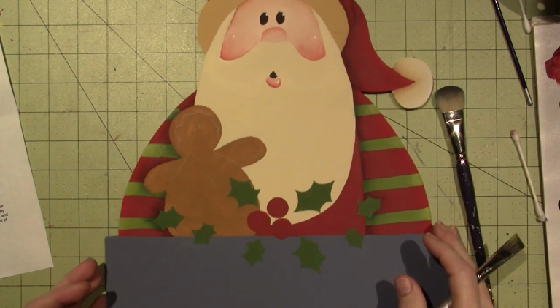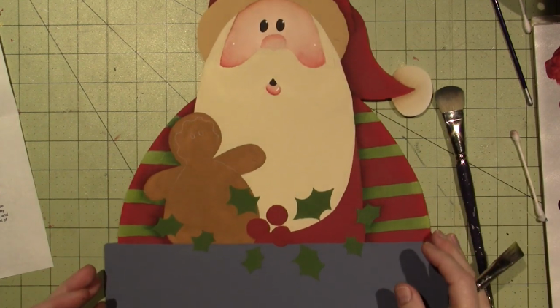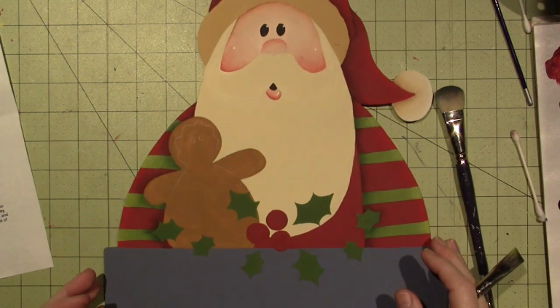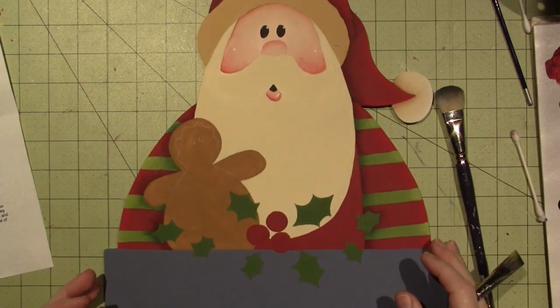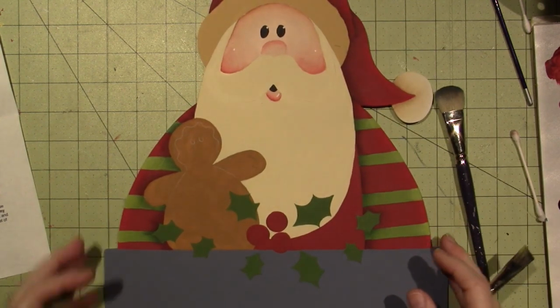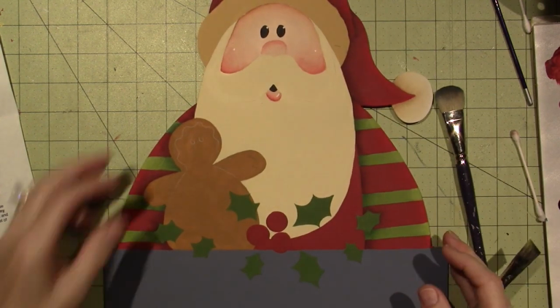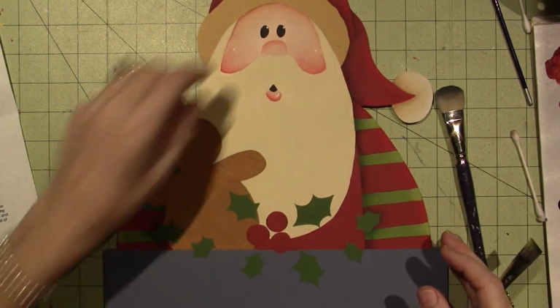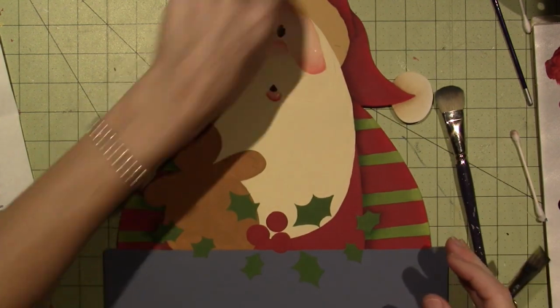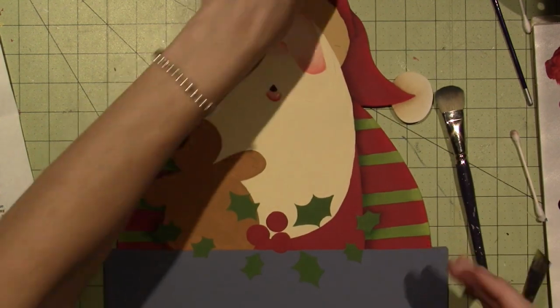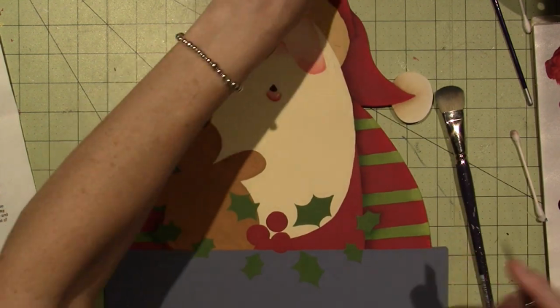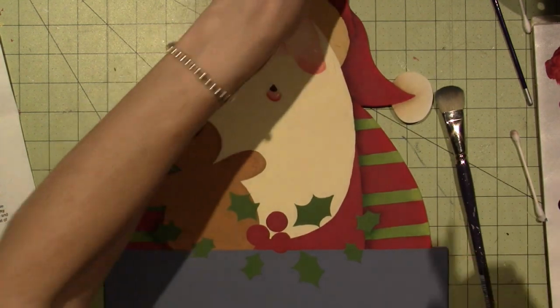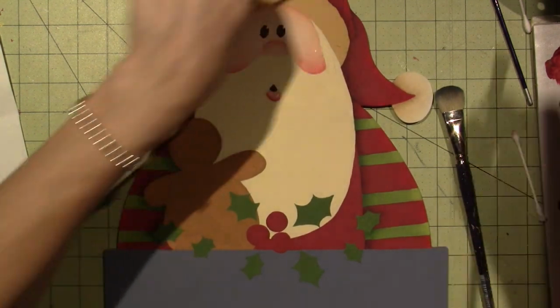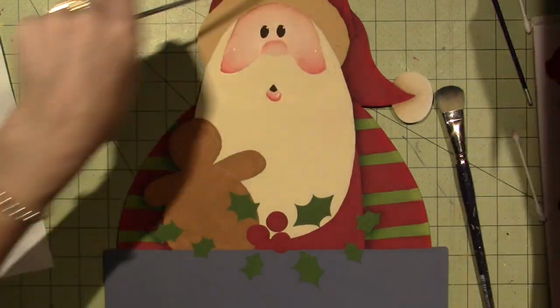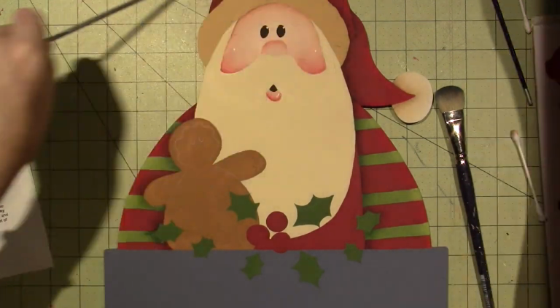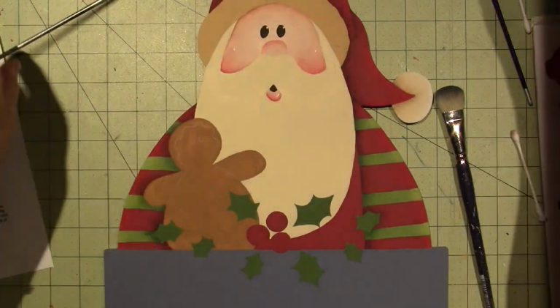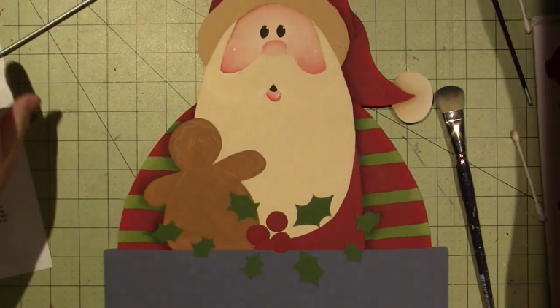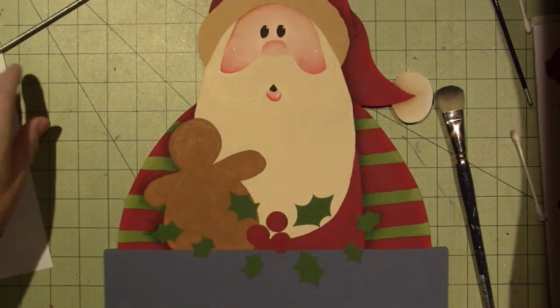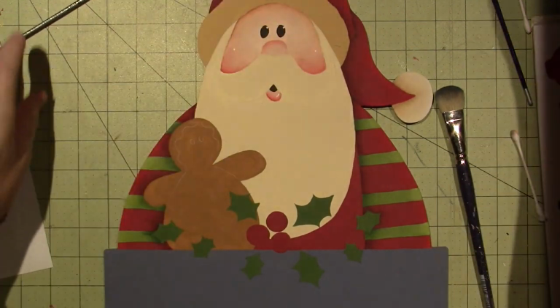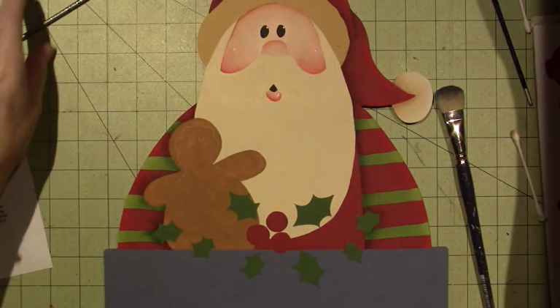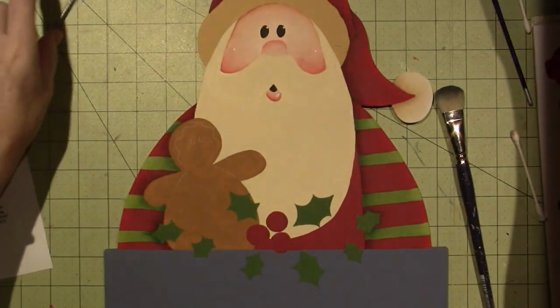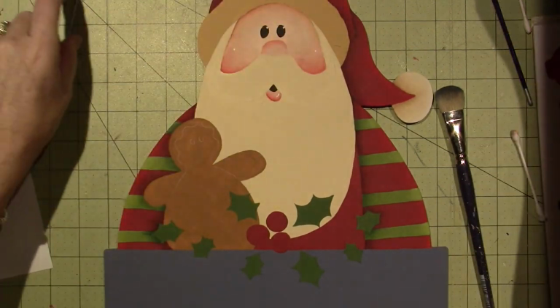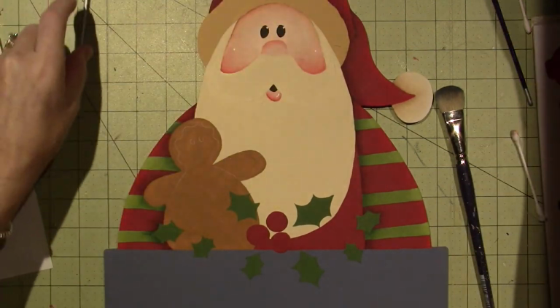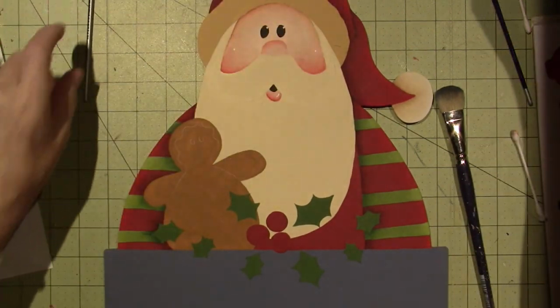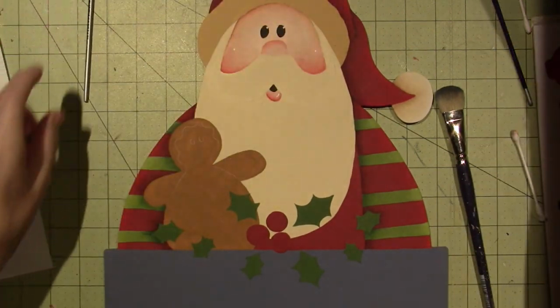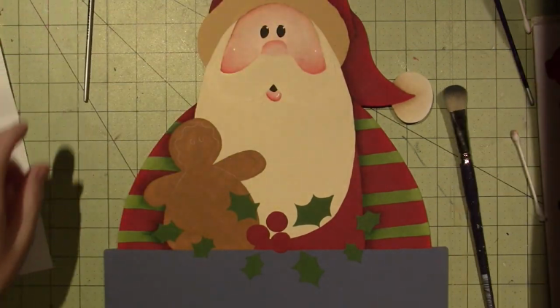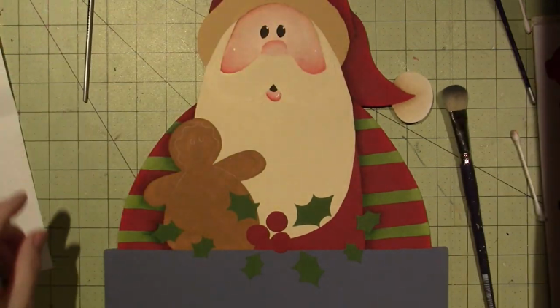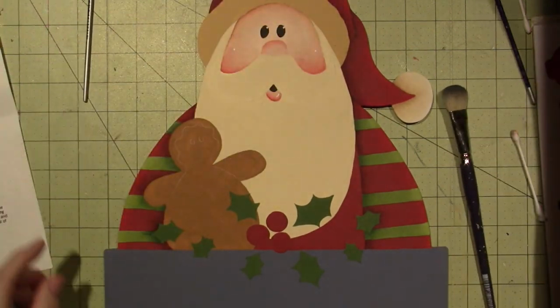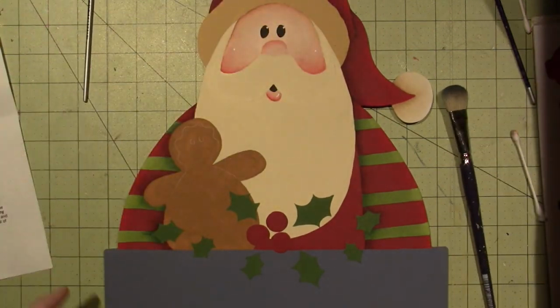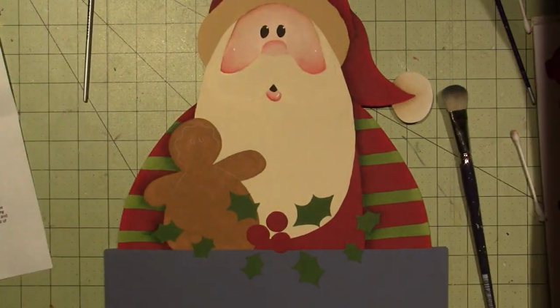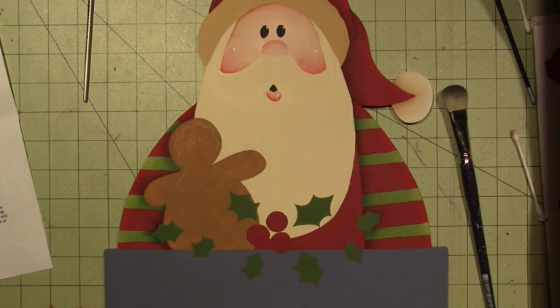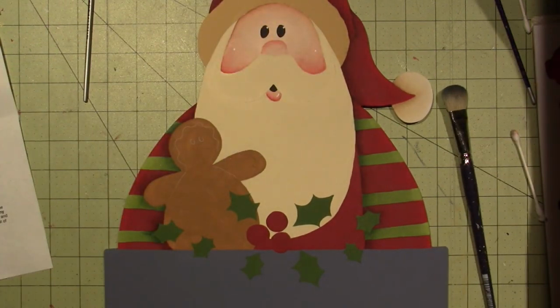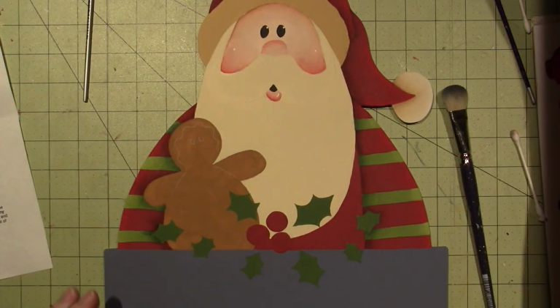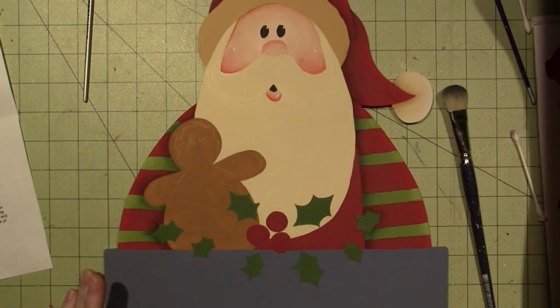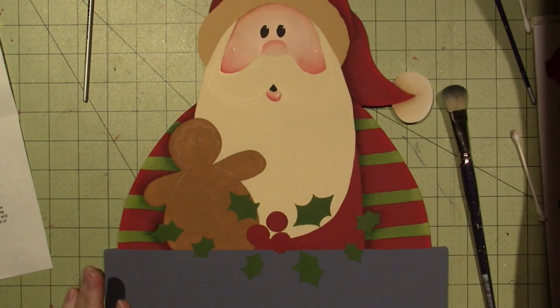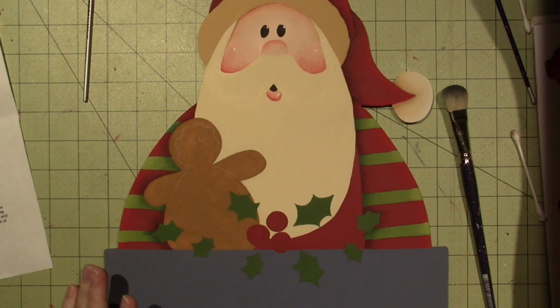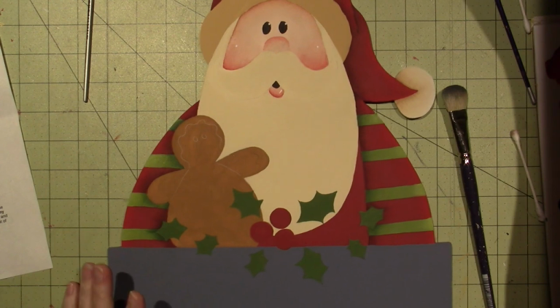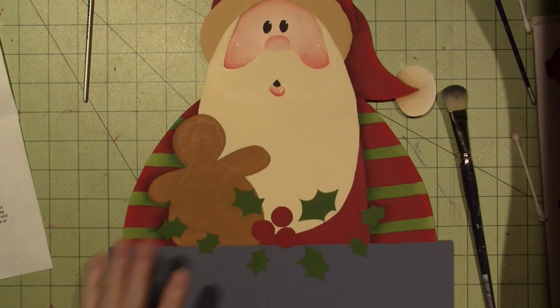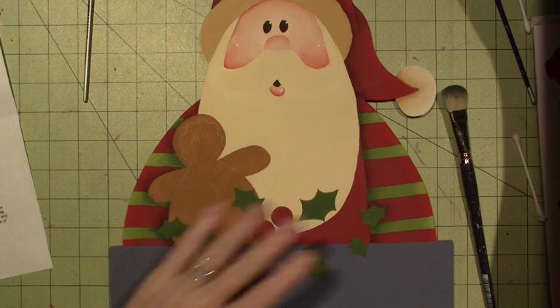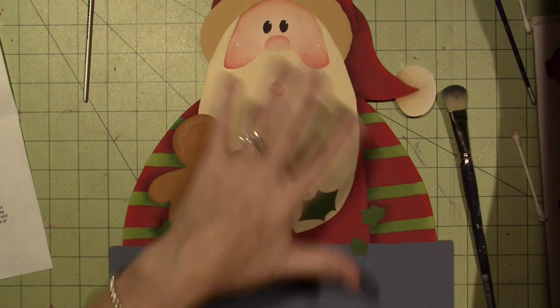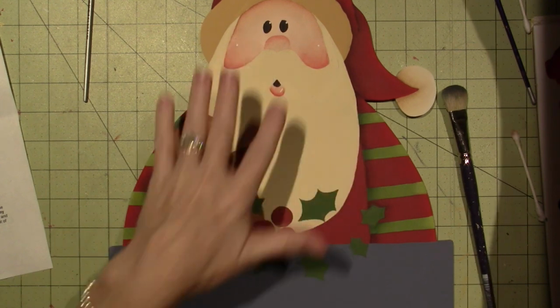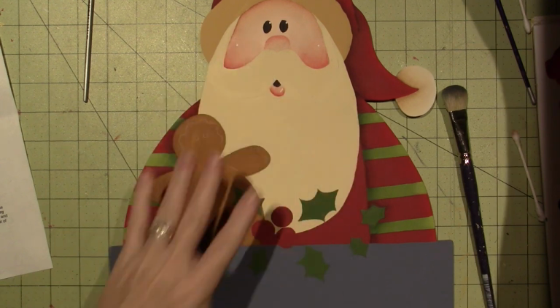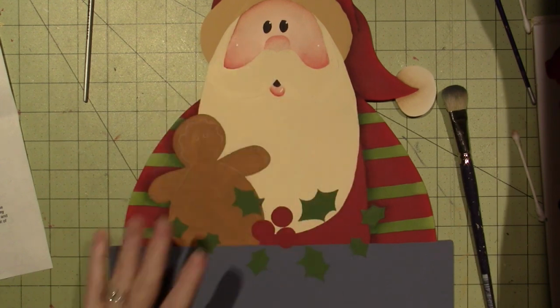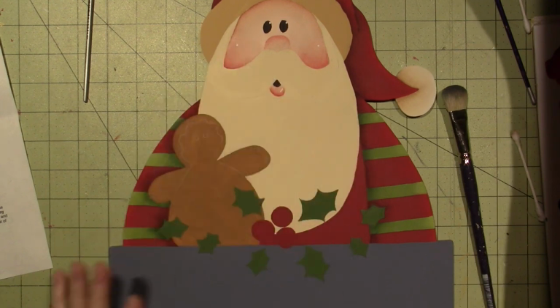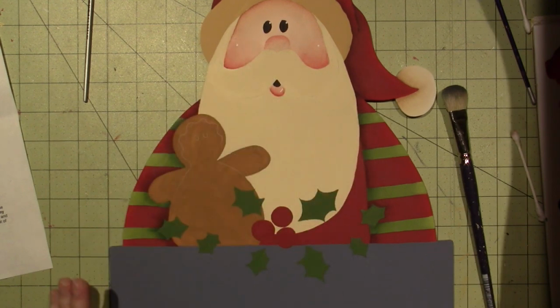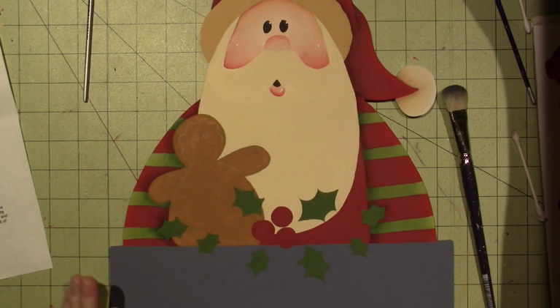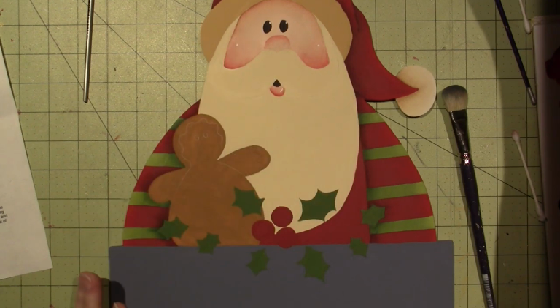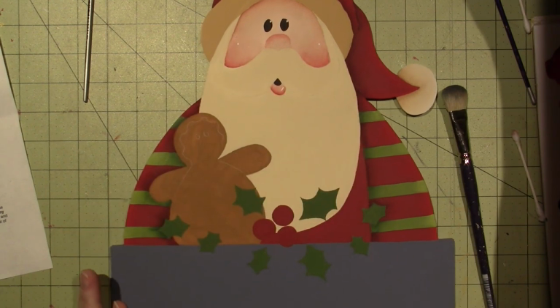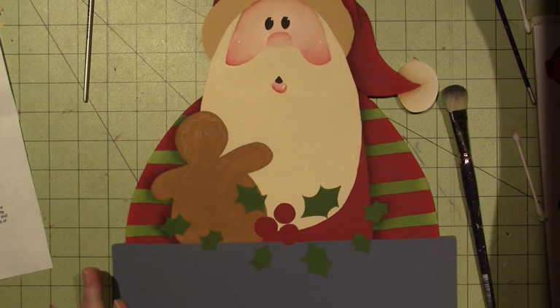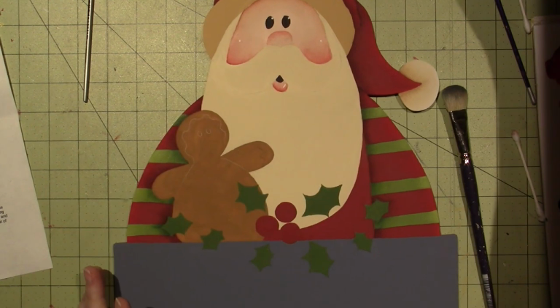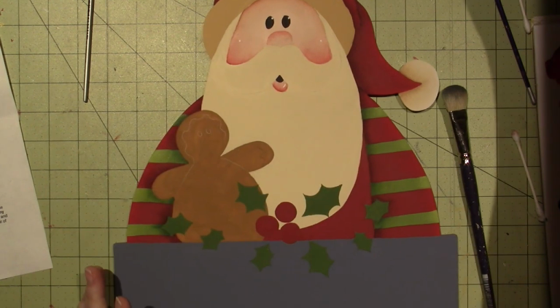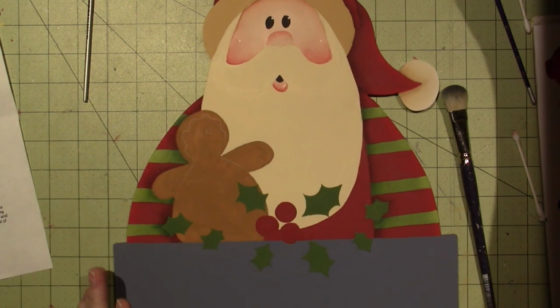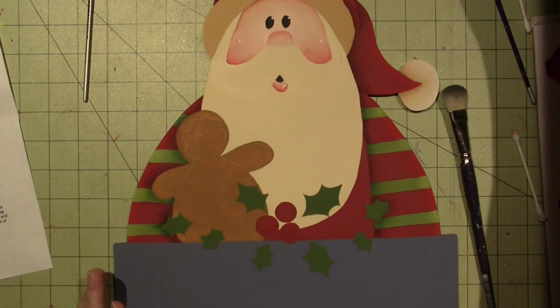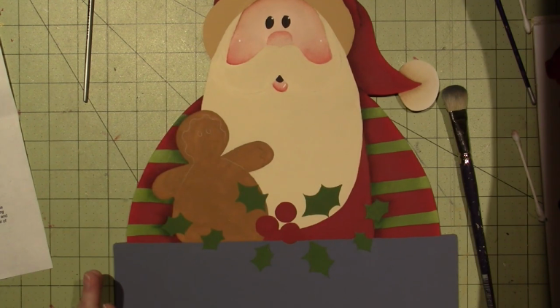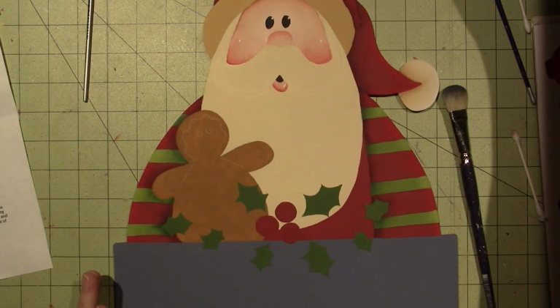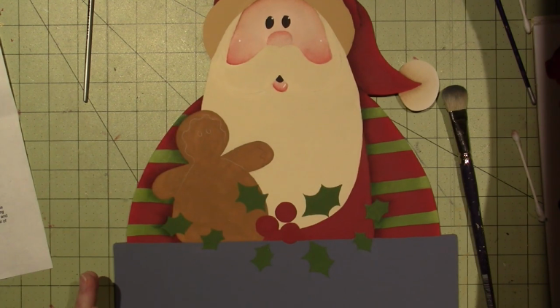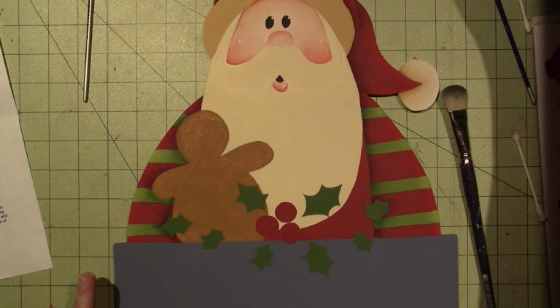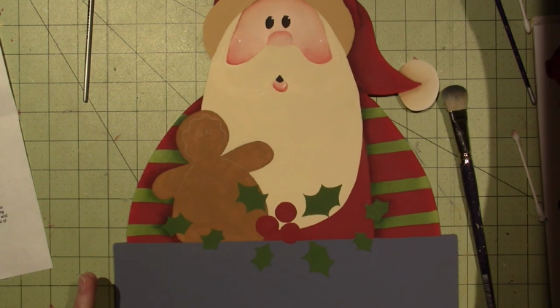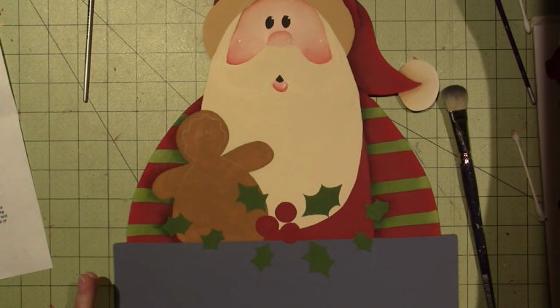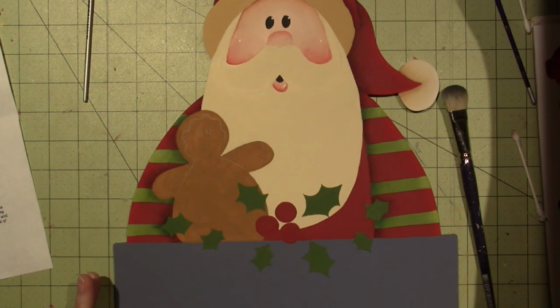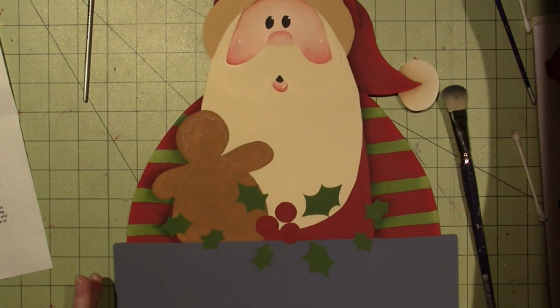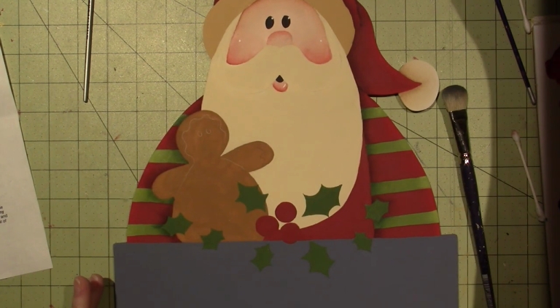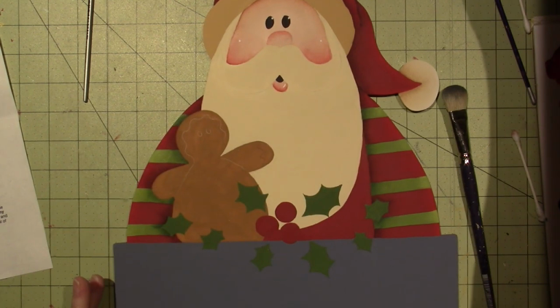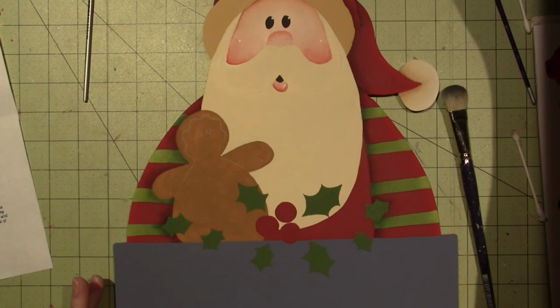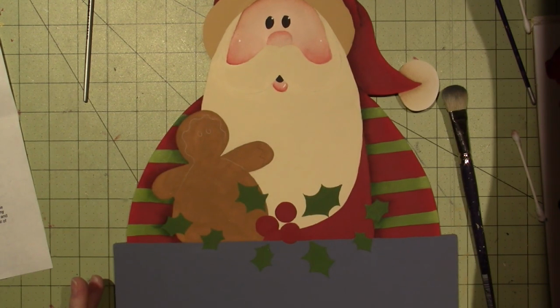What do you think? I can't wait to do his beard, but I have to go cook.